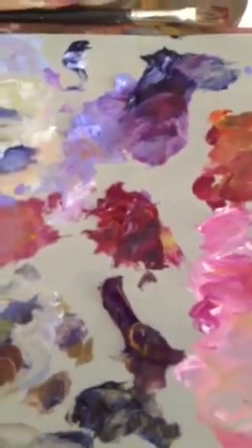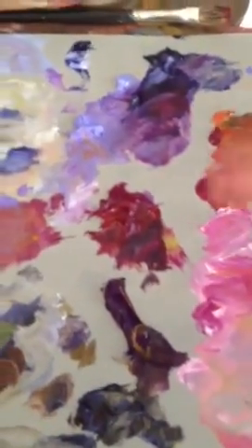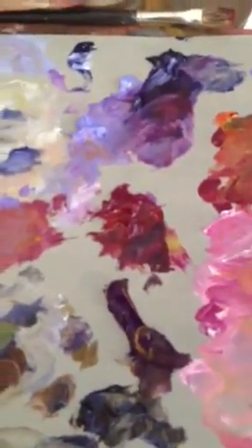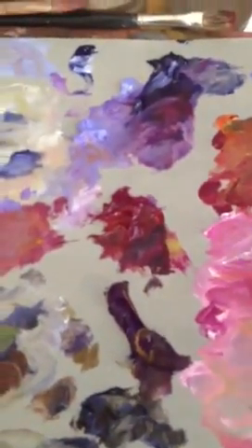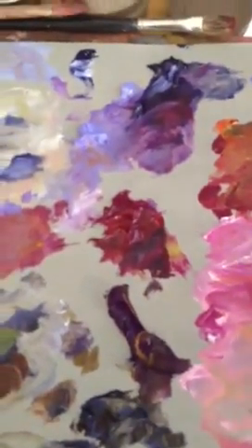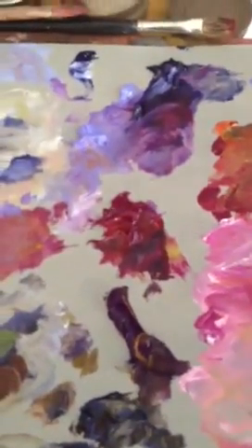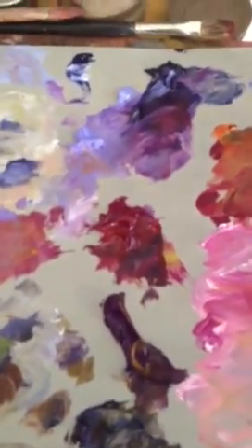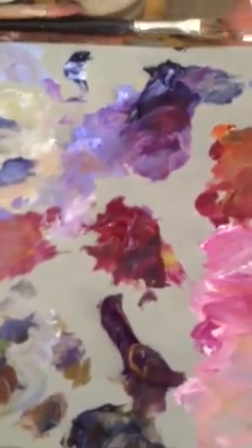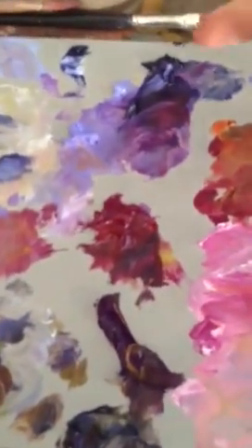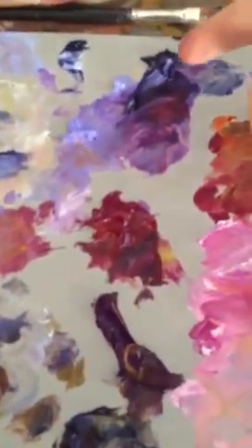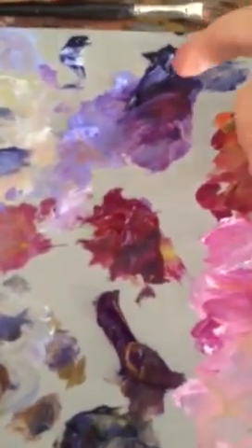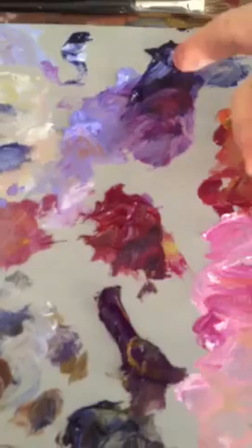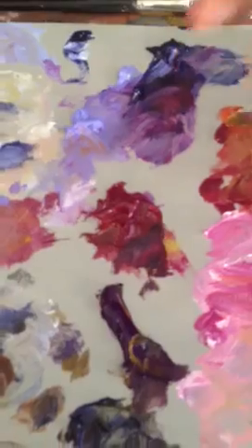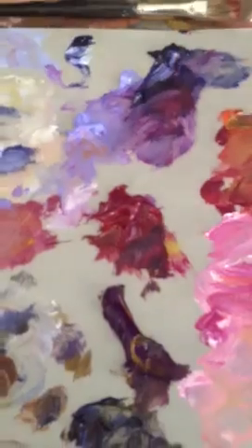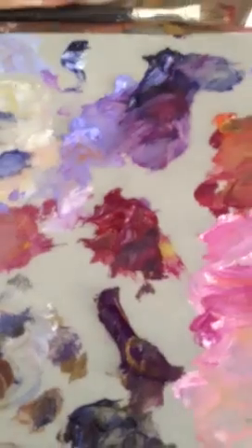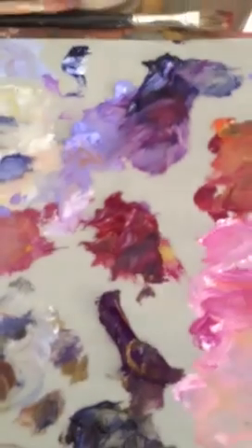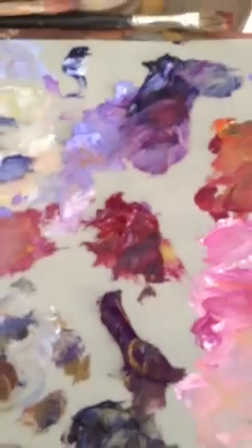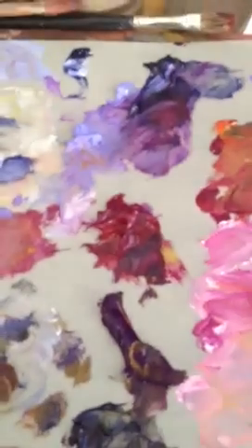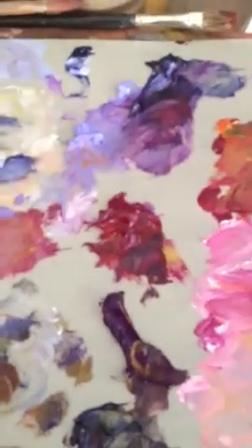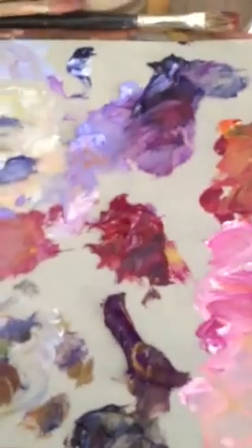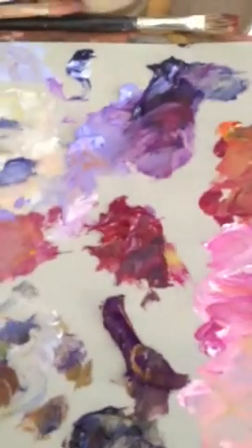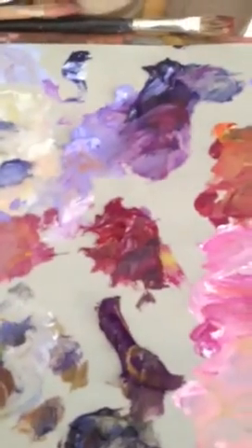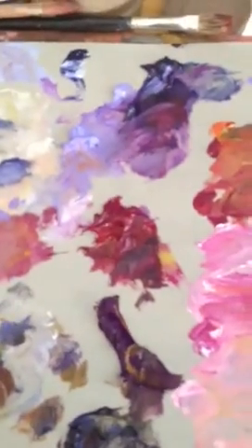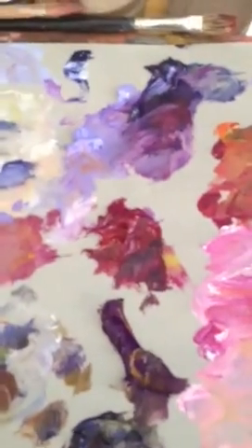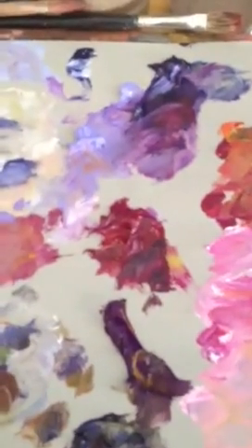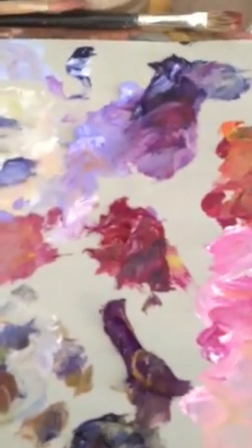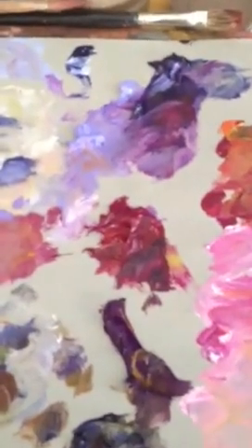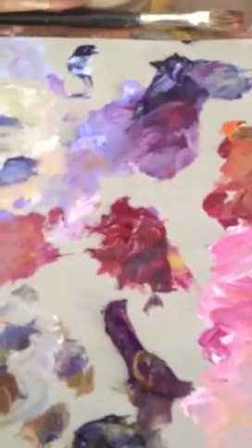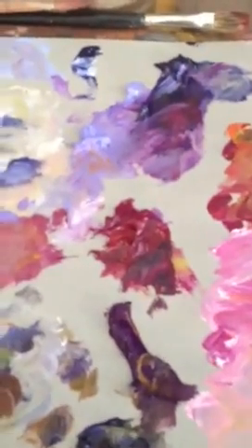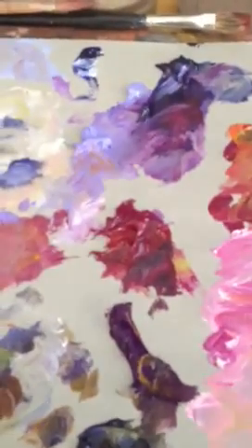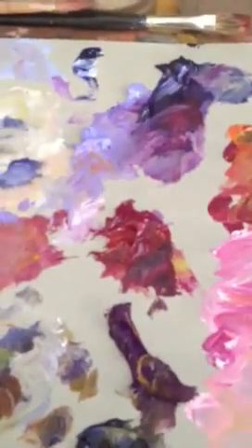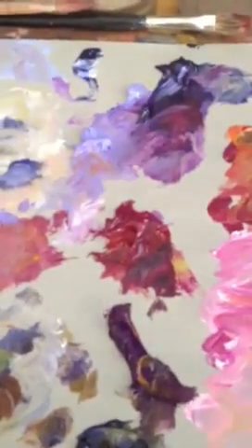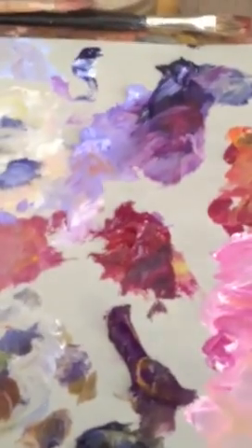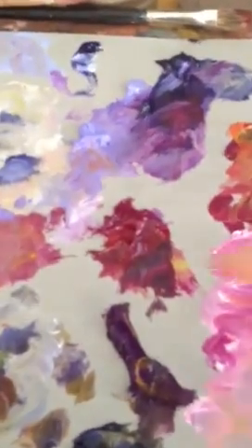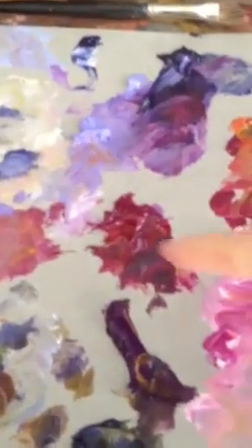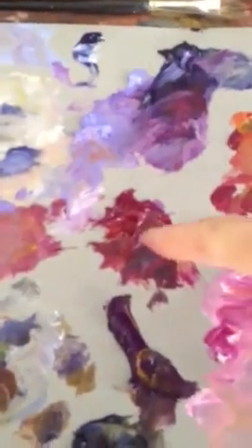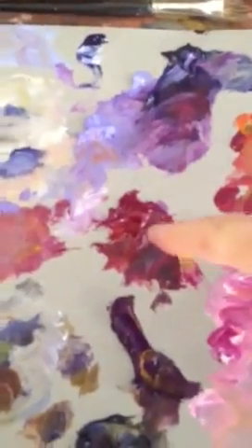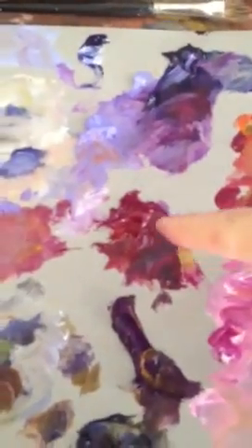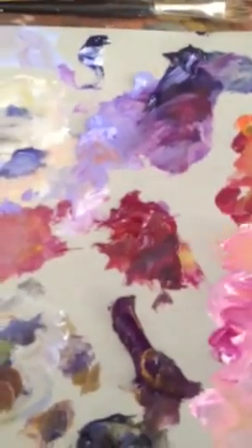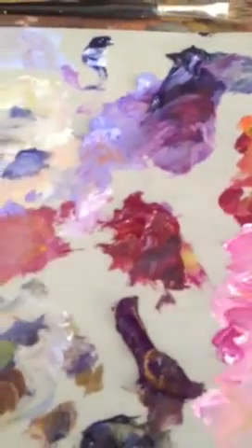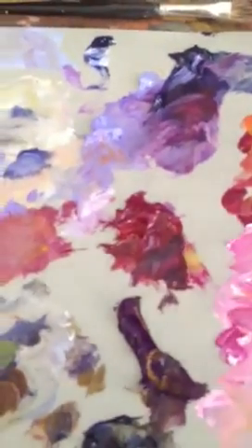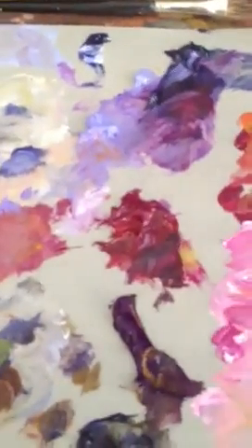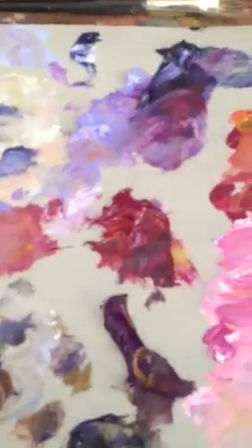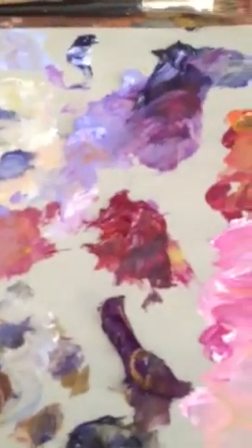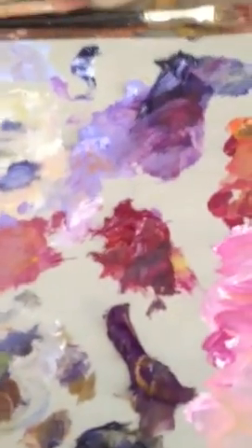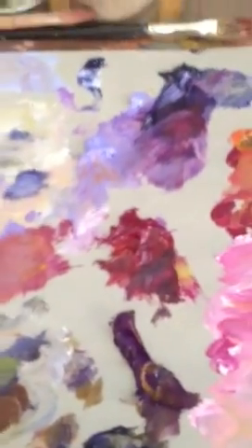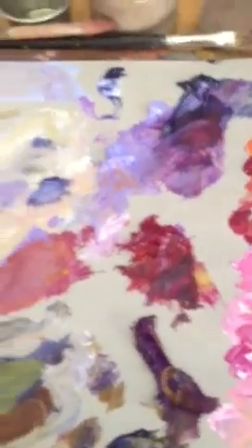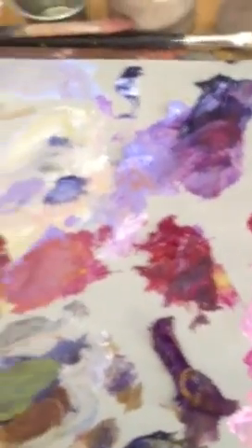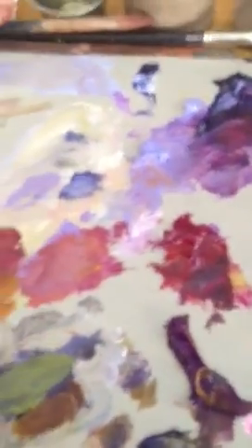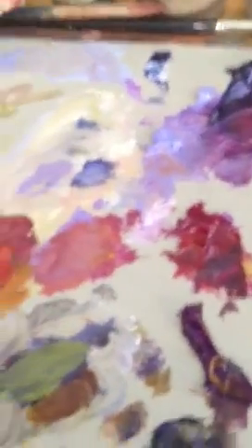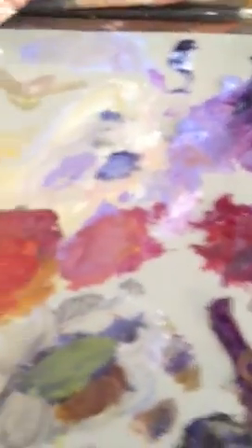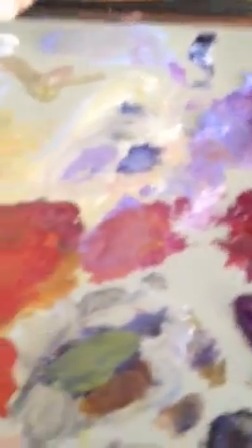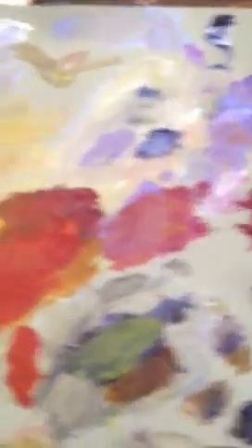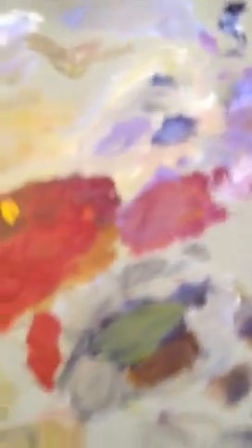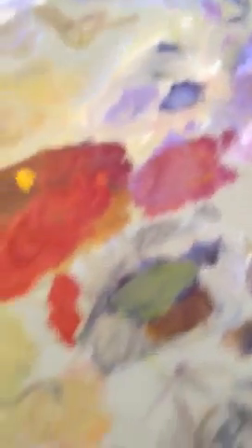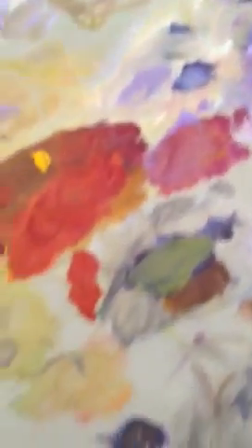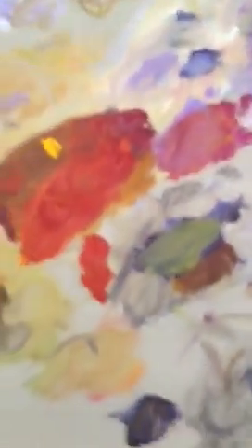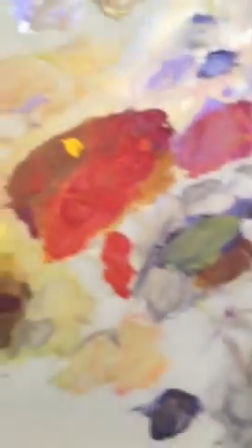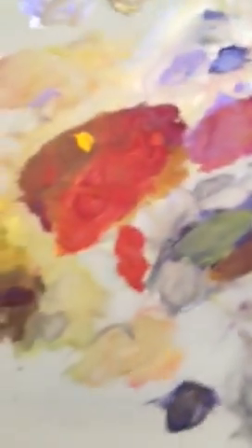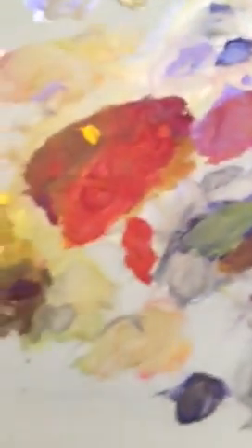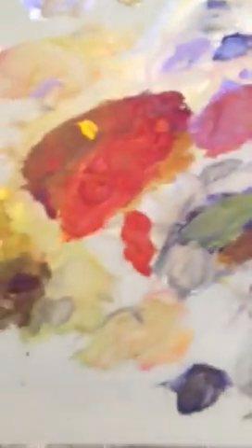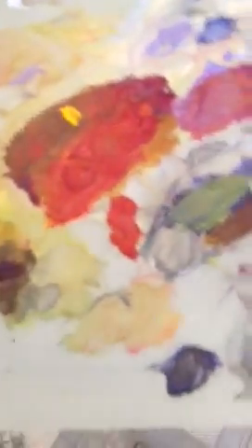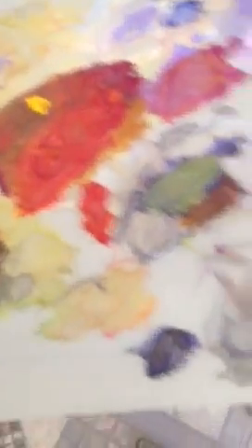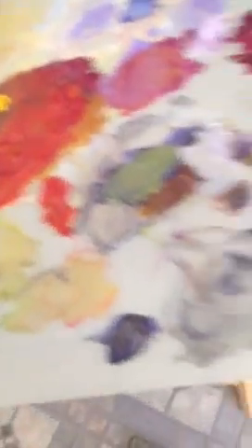A neutral, a cooler purple, a neutral purple, and a warmer purple. A lot of fun to do it that way.